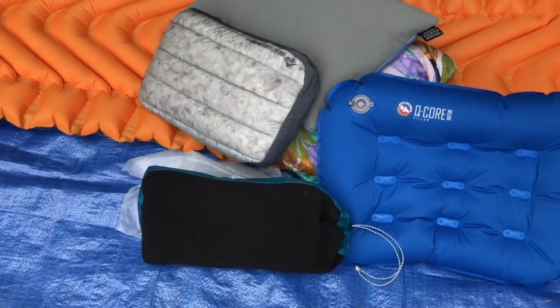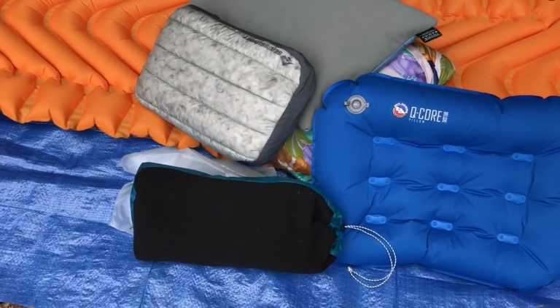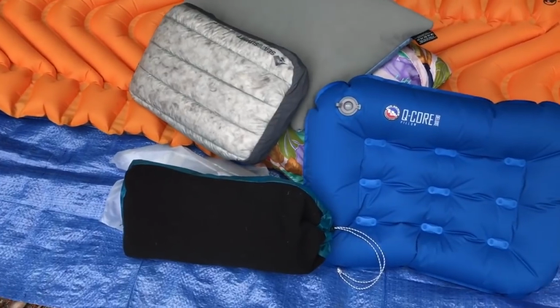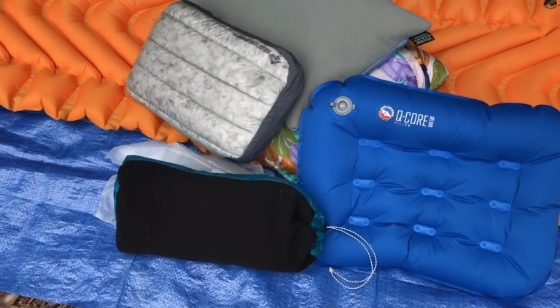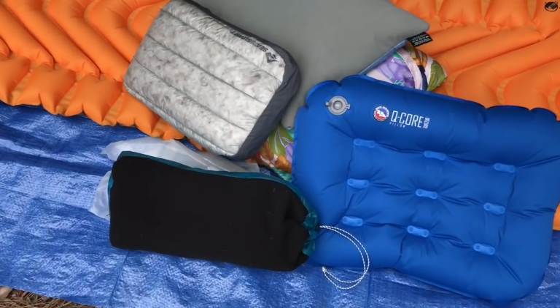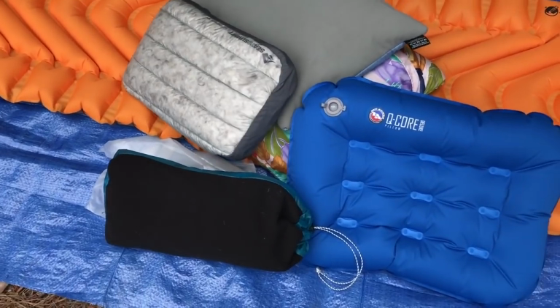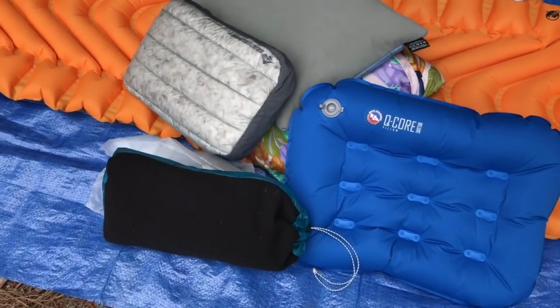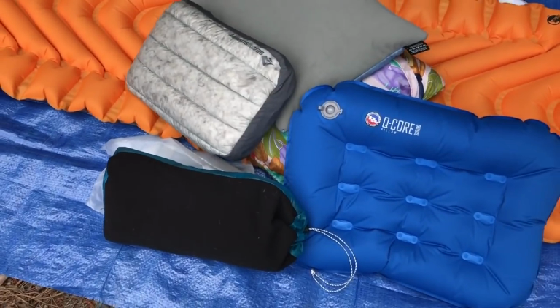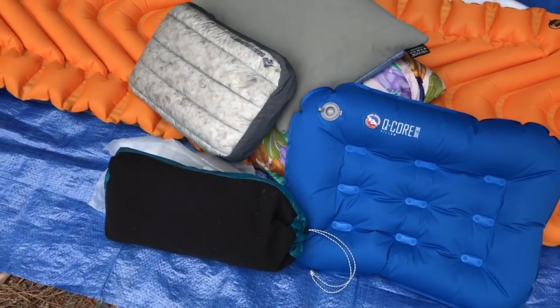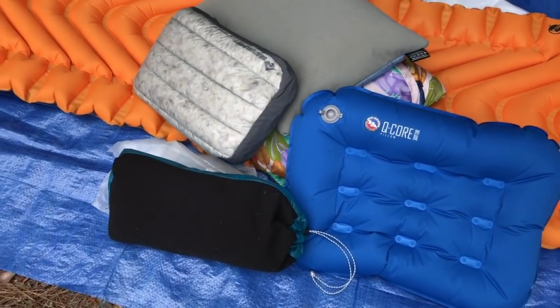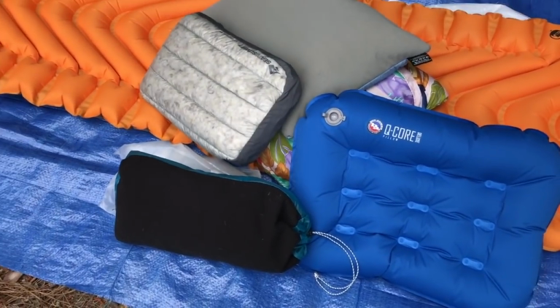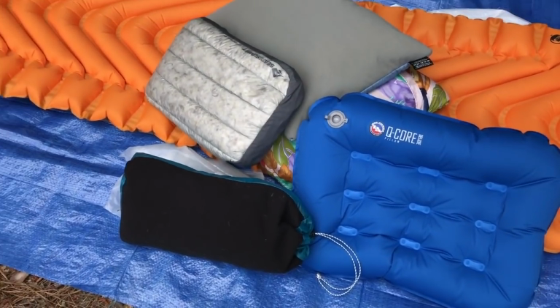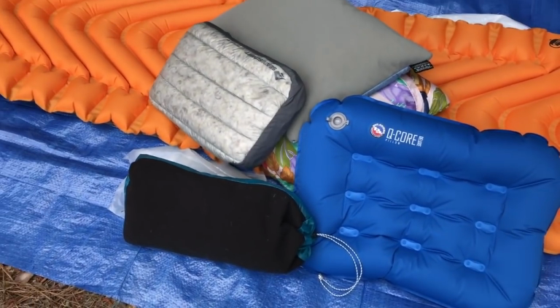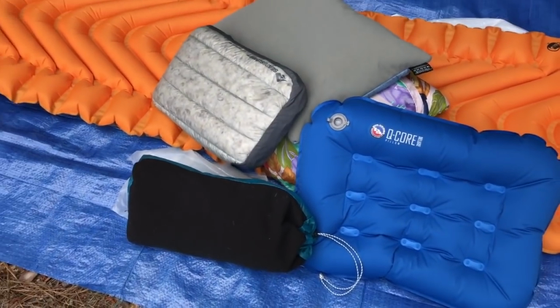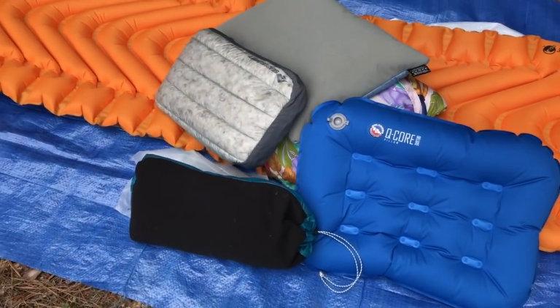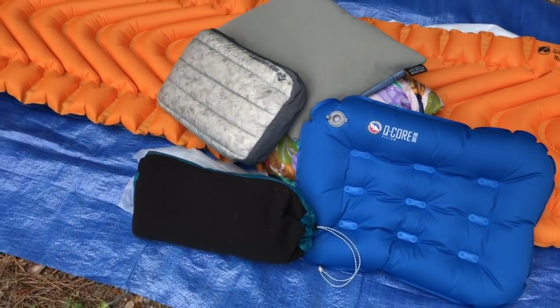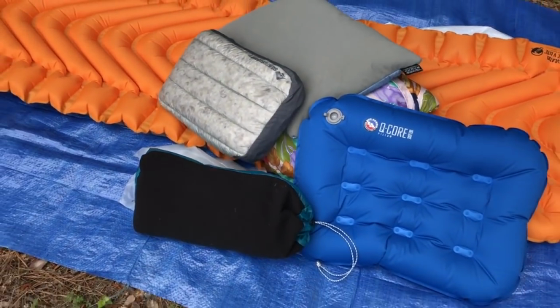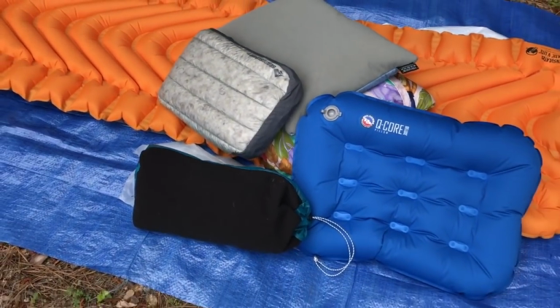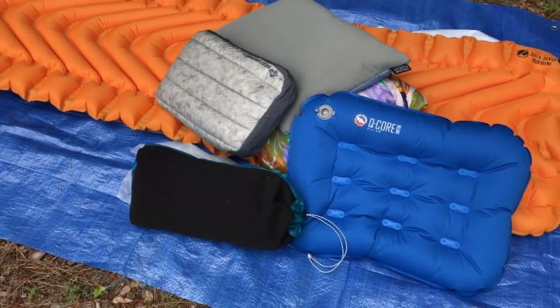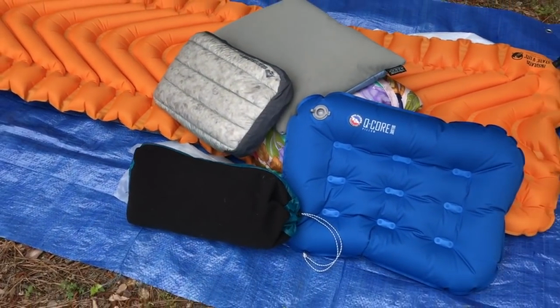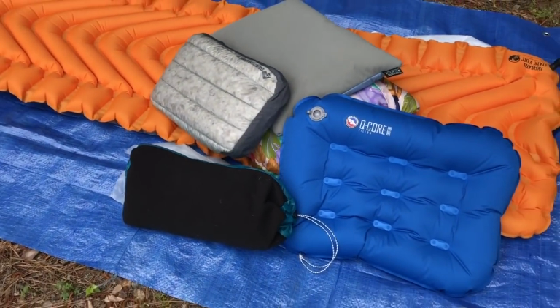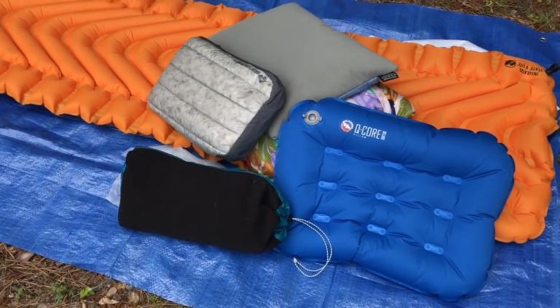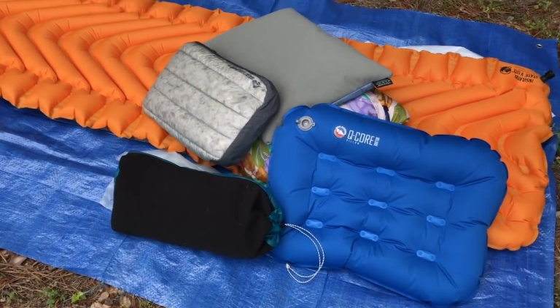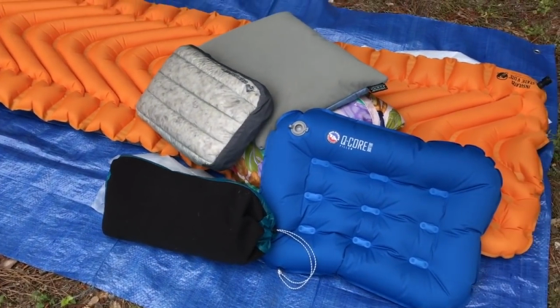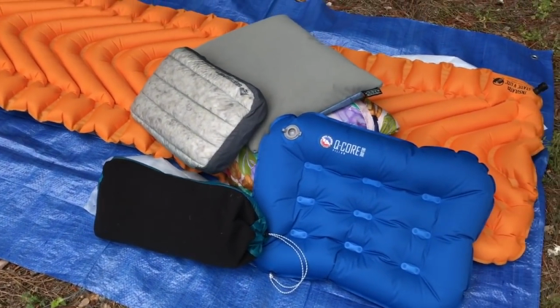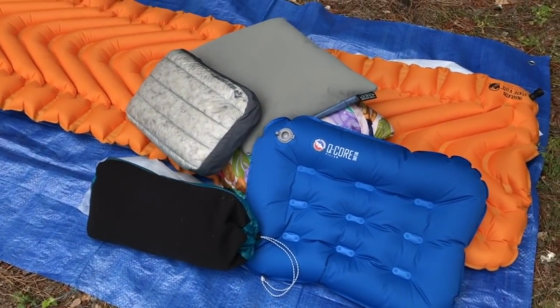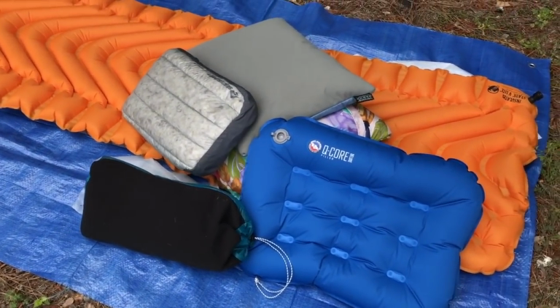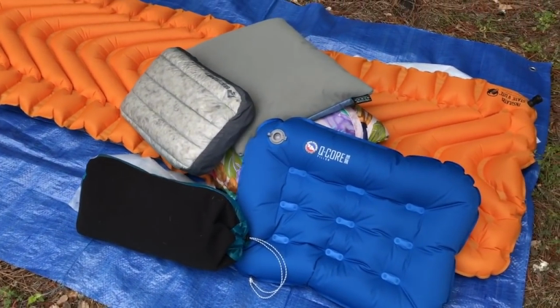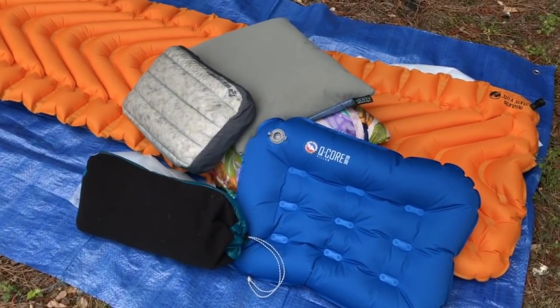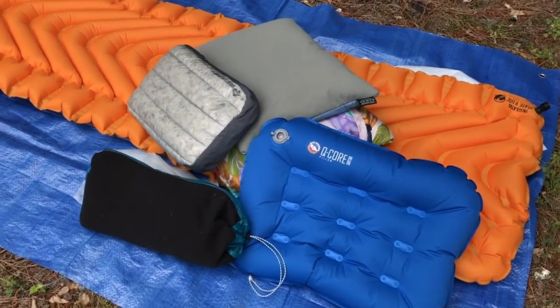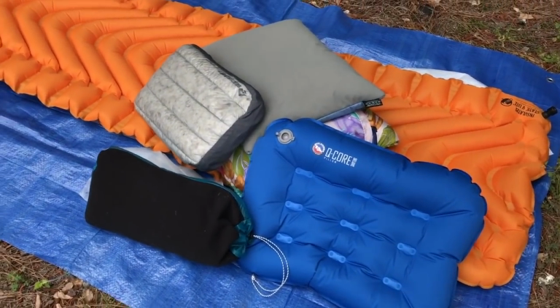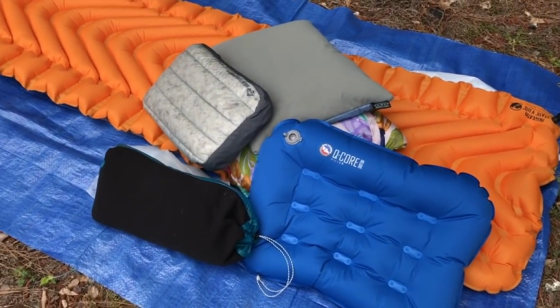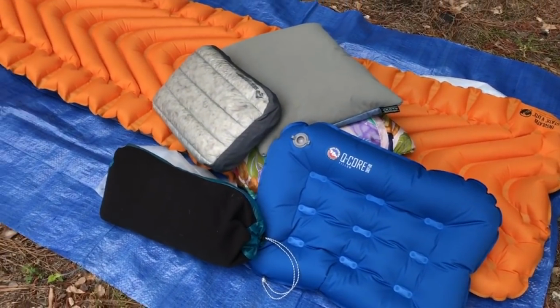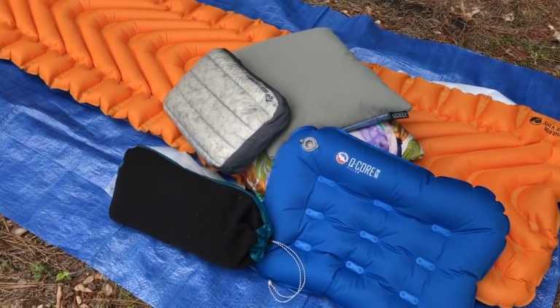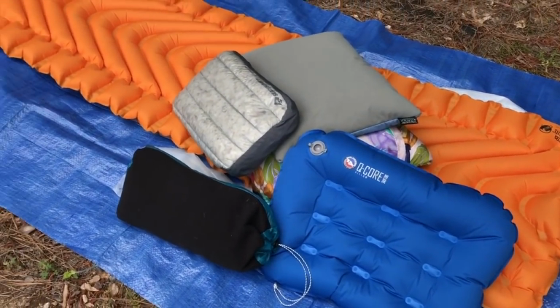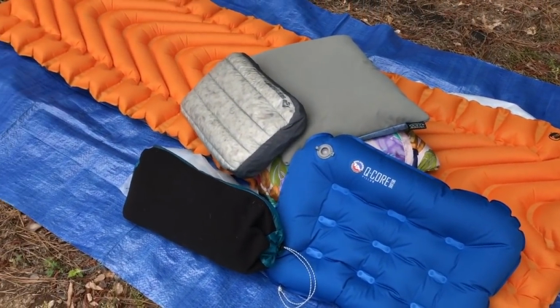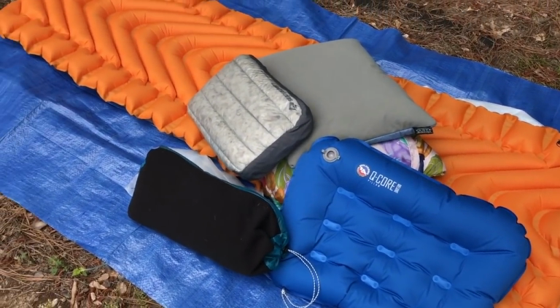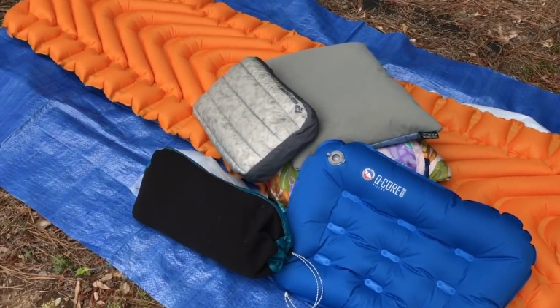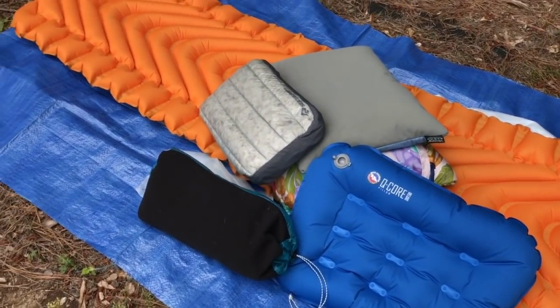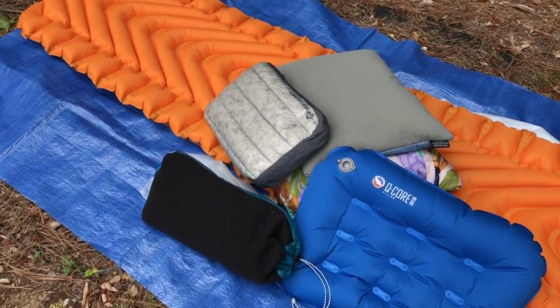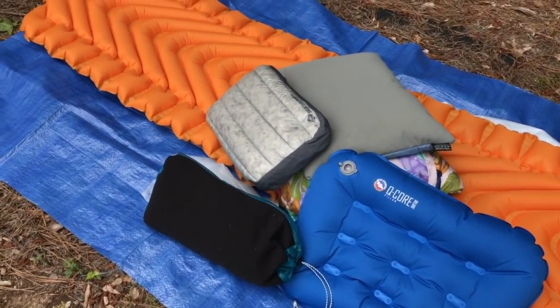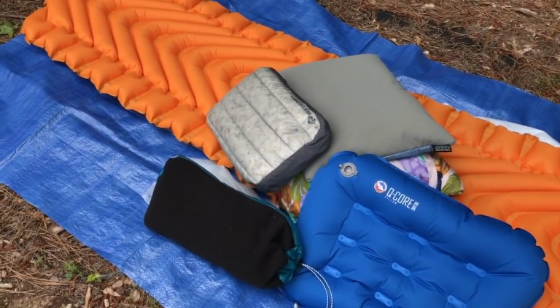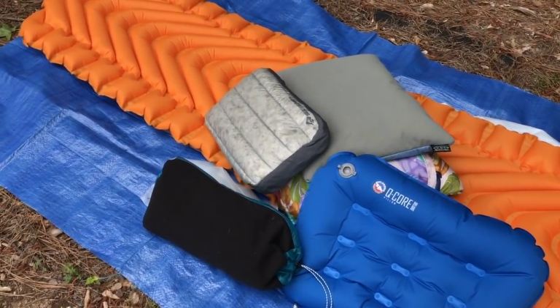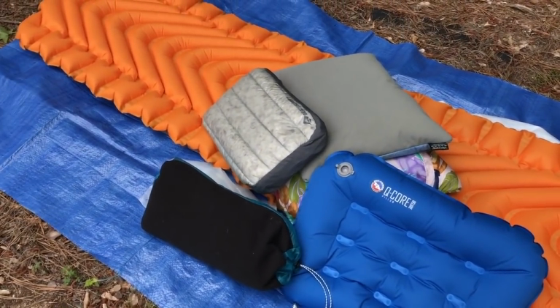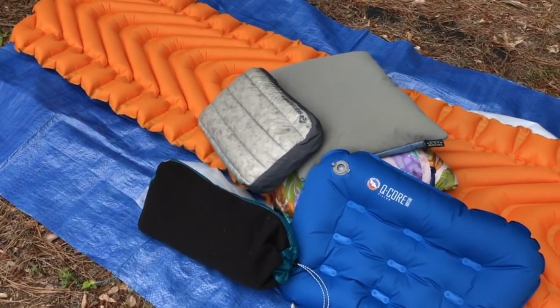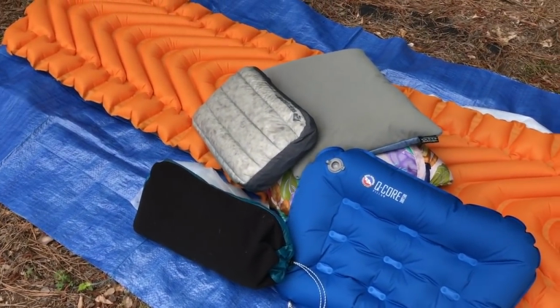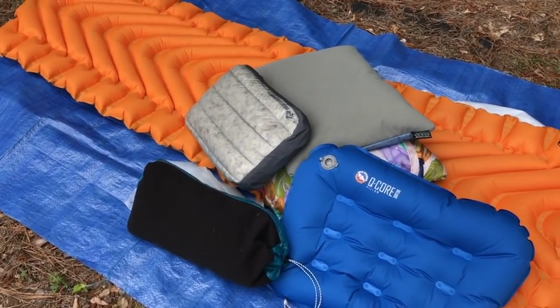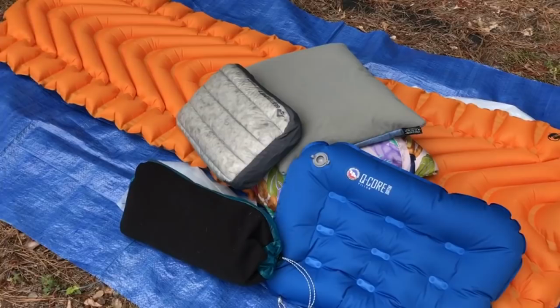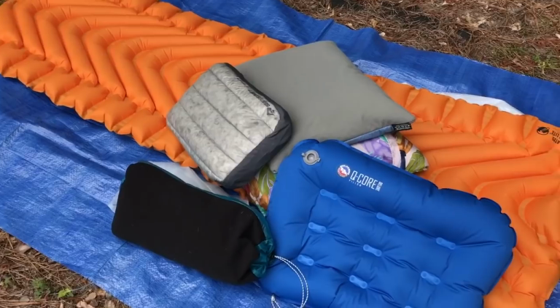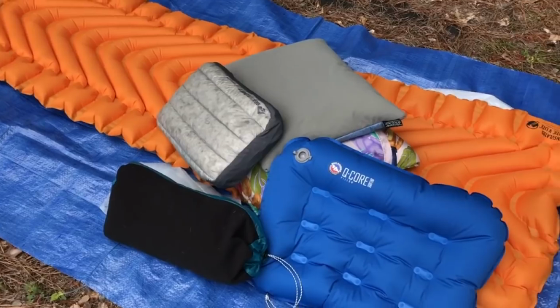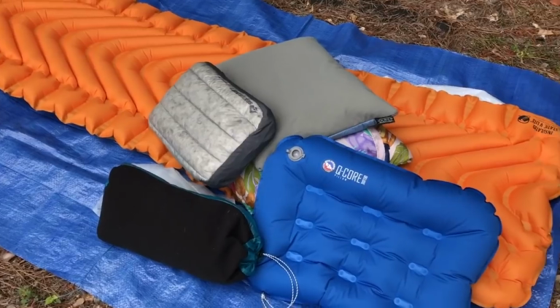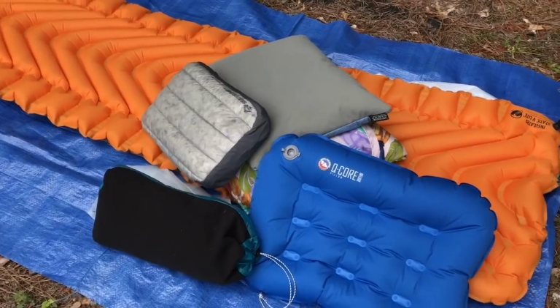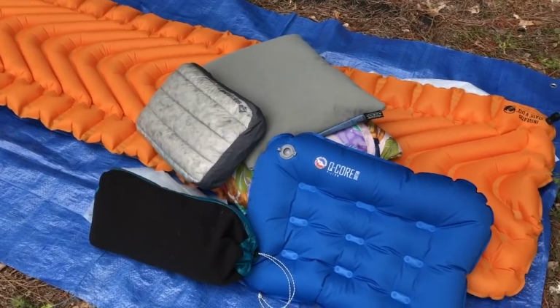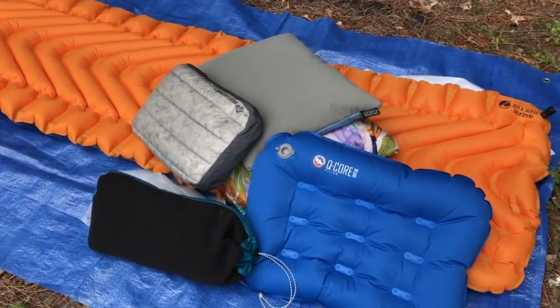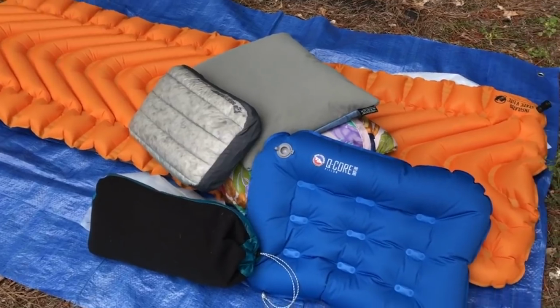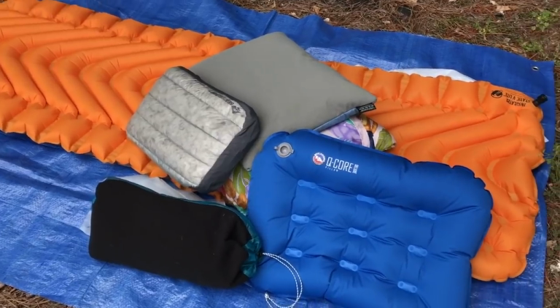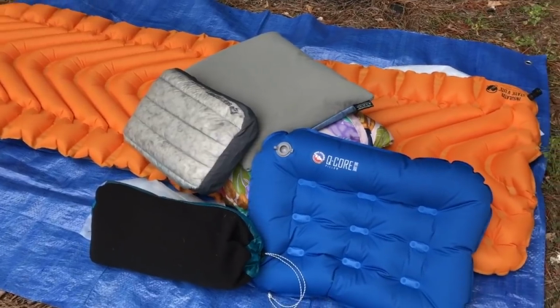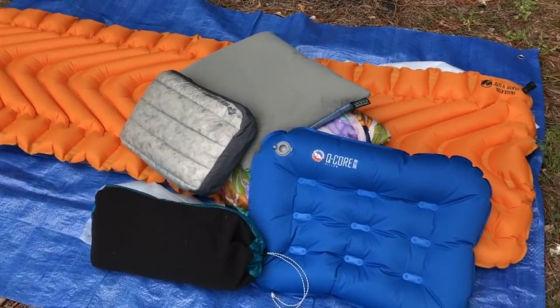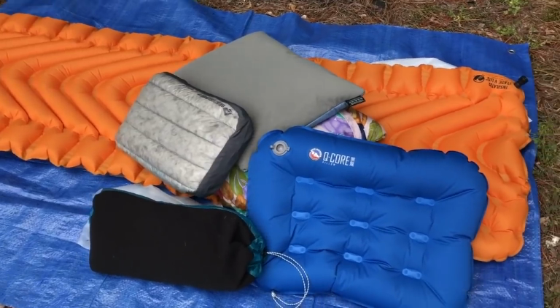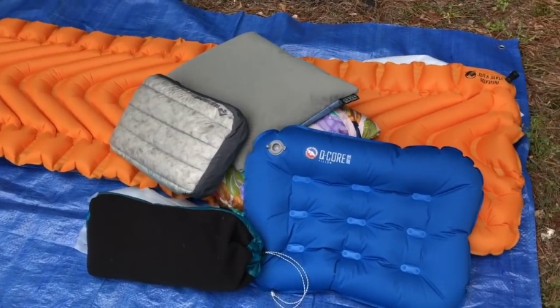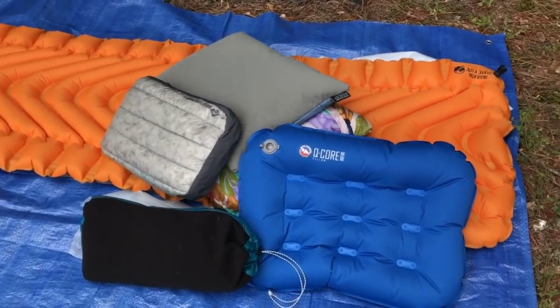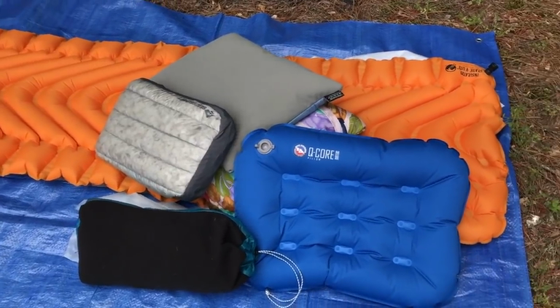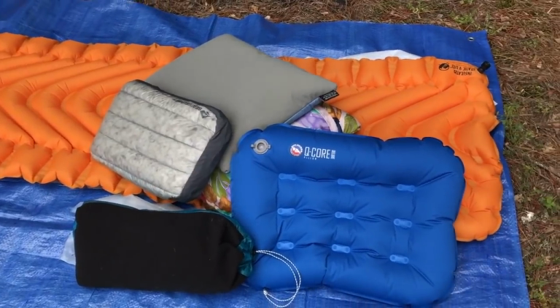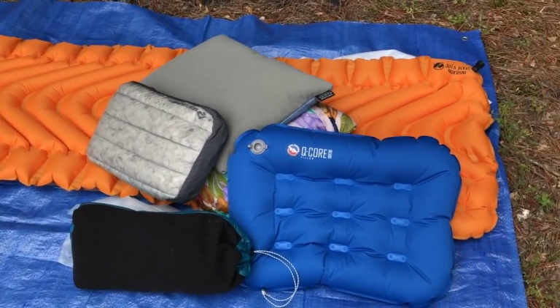I have a whole pile of backpacking pillows here and we're going to talk about which one might be best for you on your thru-hike.